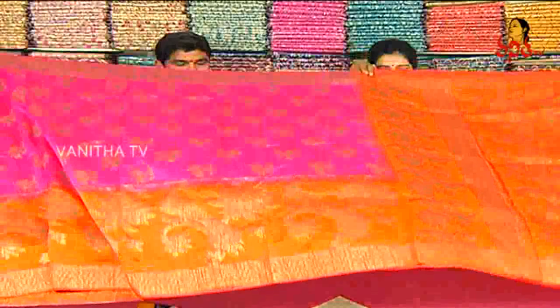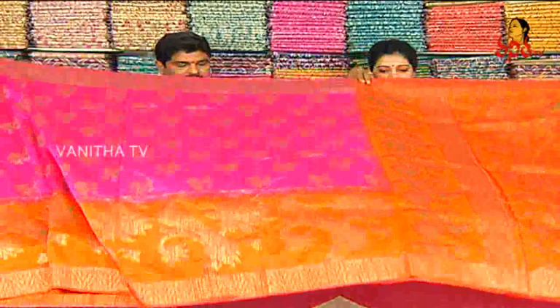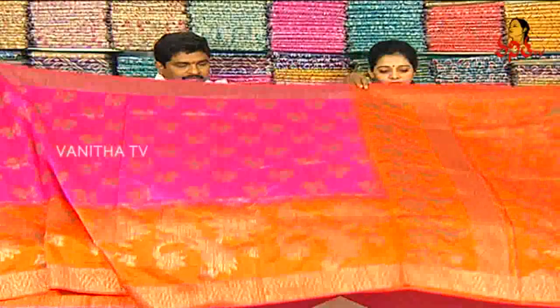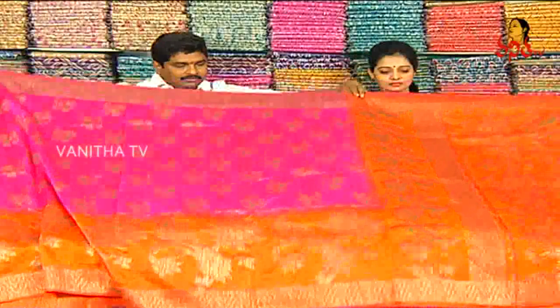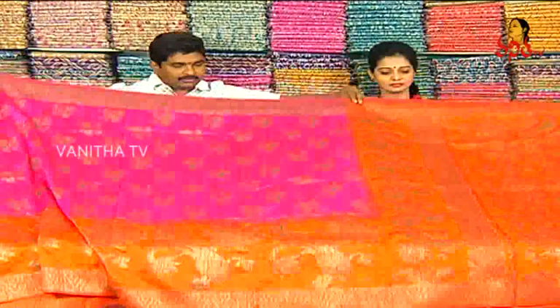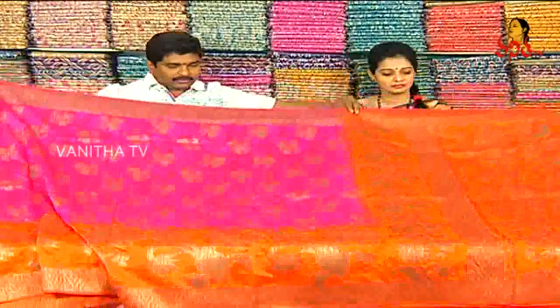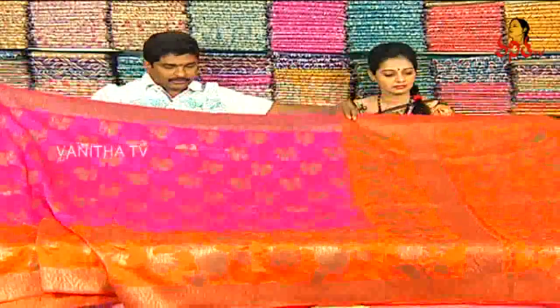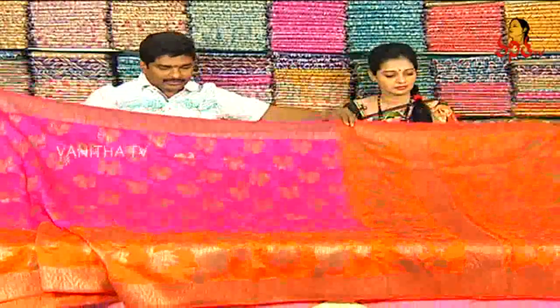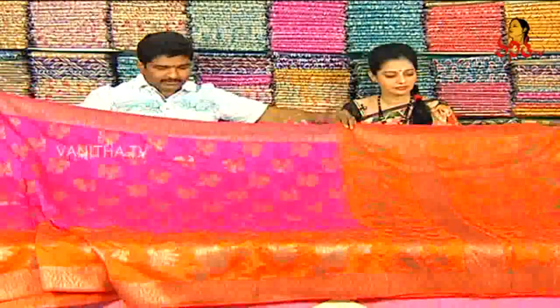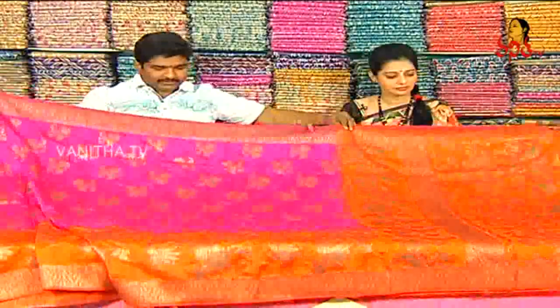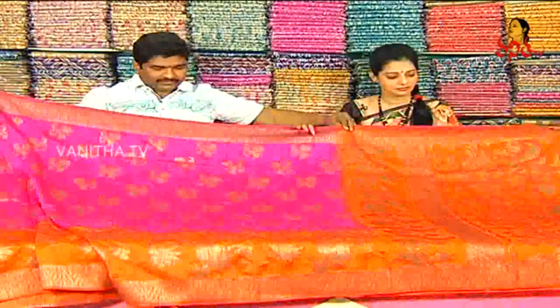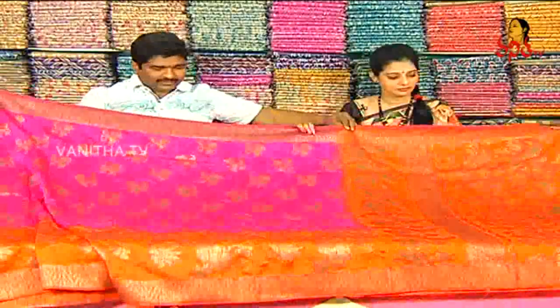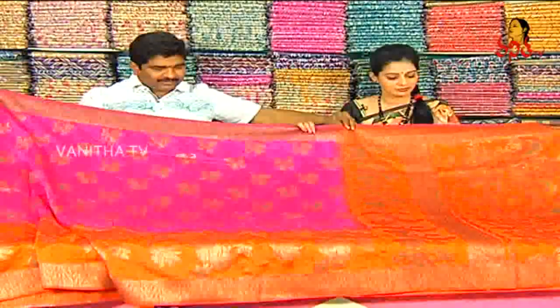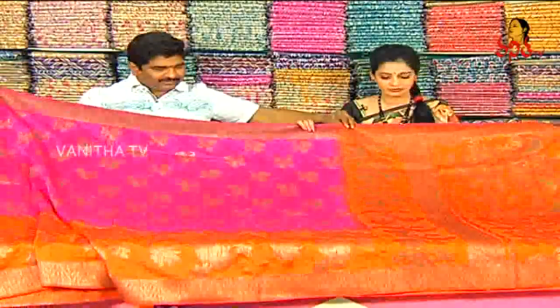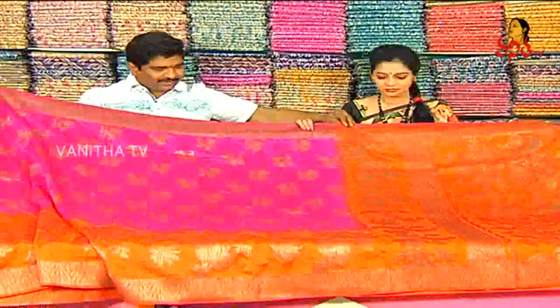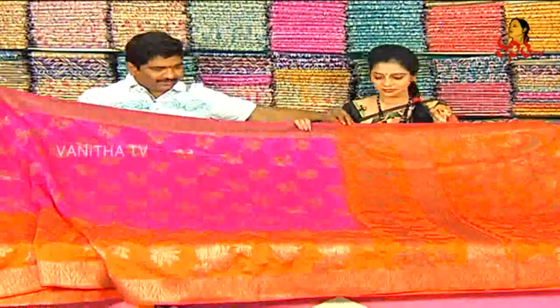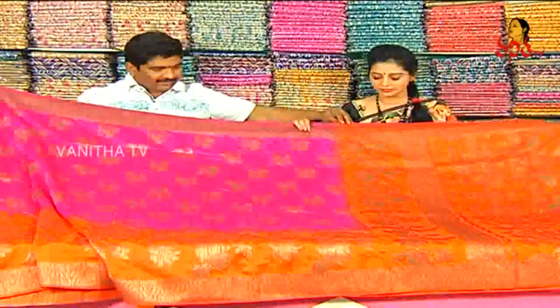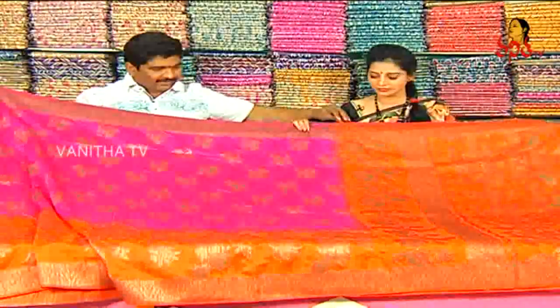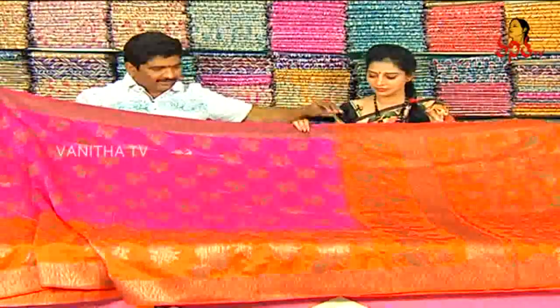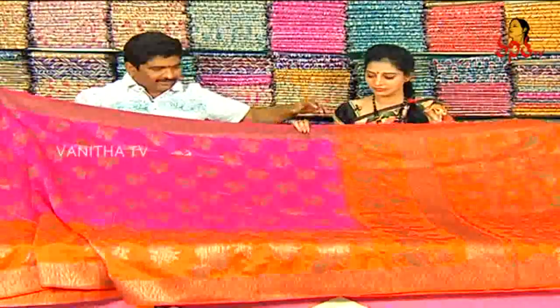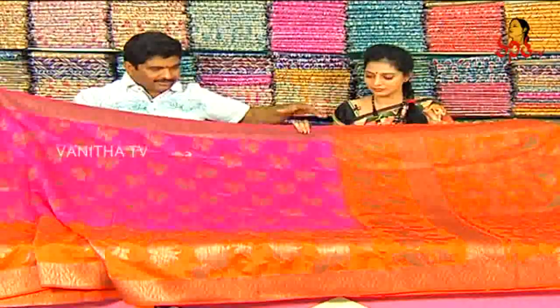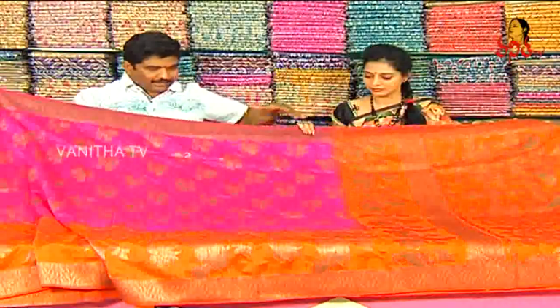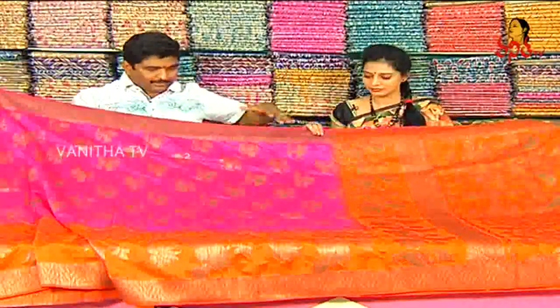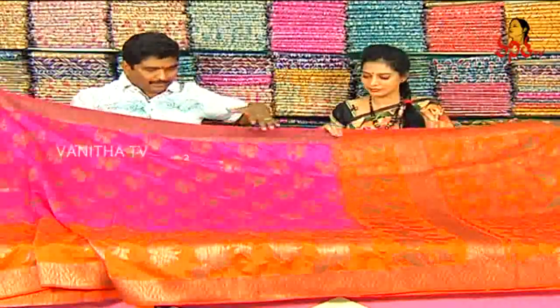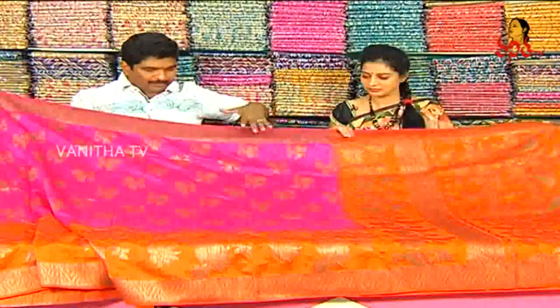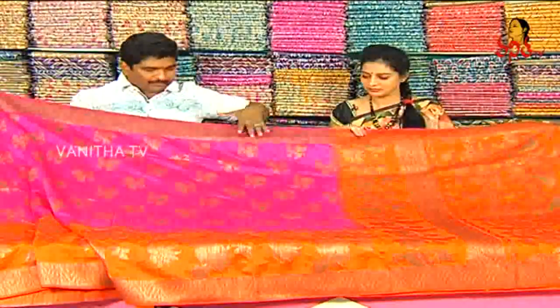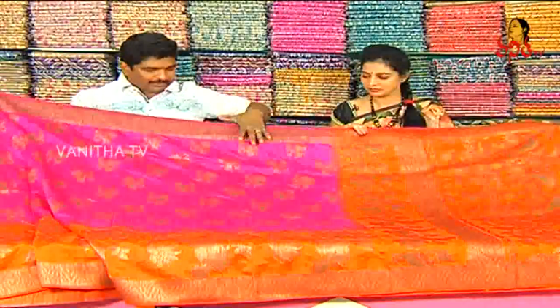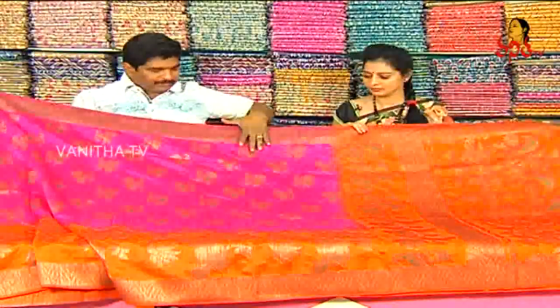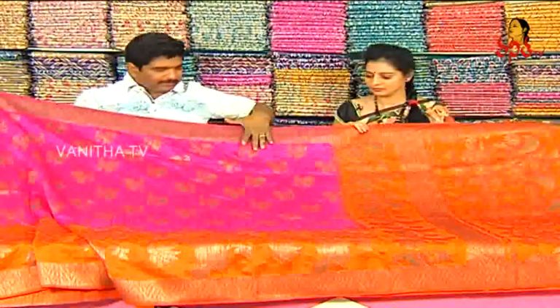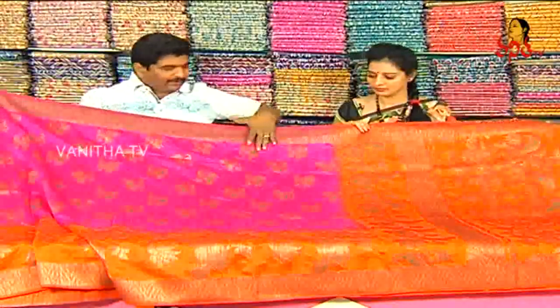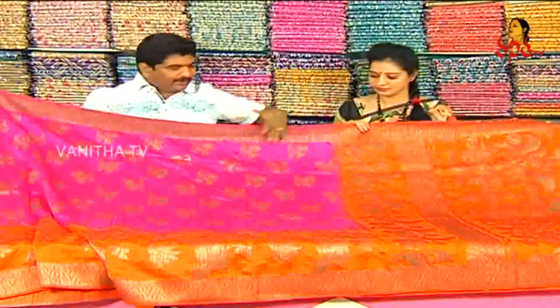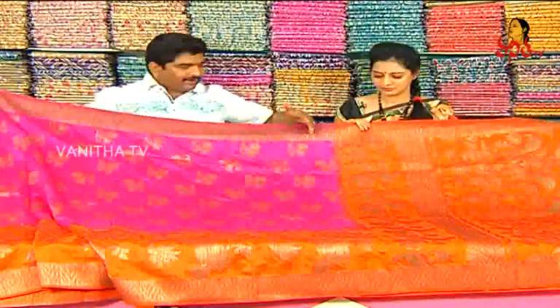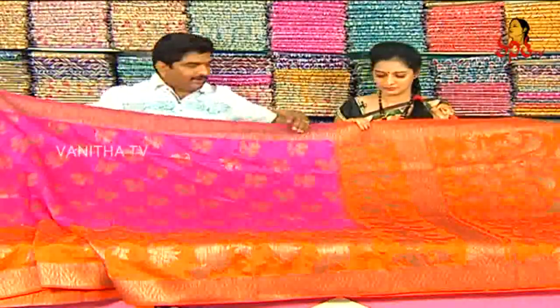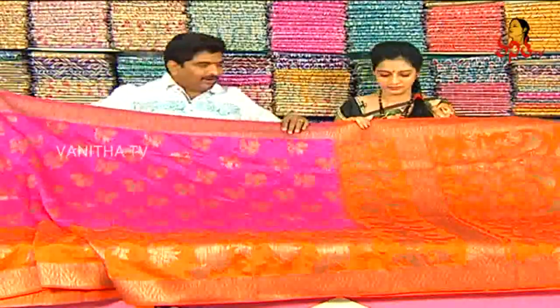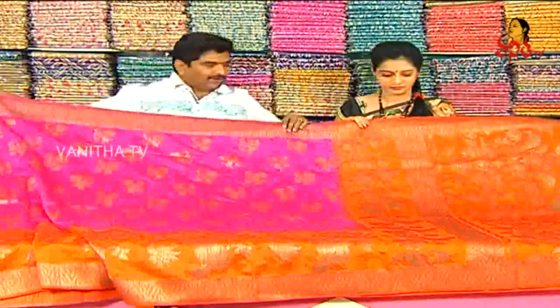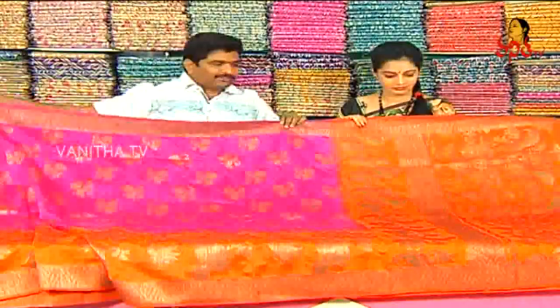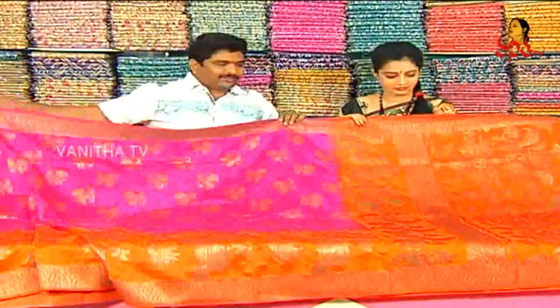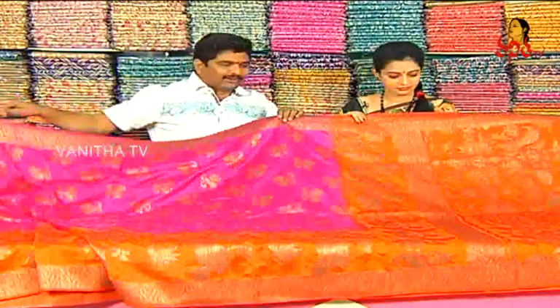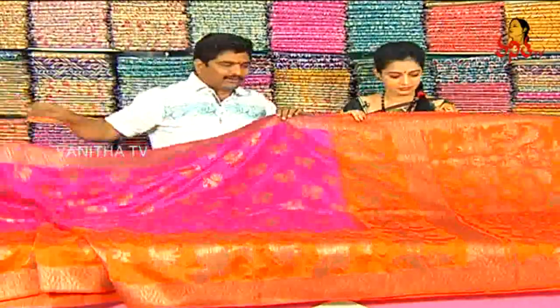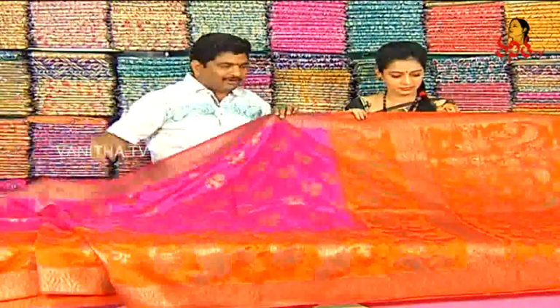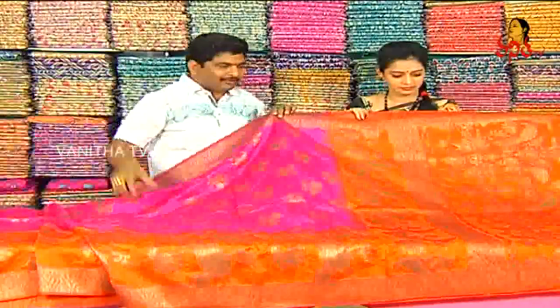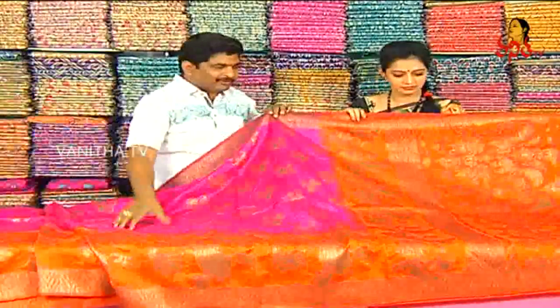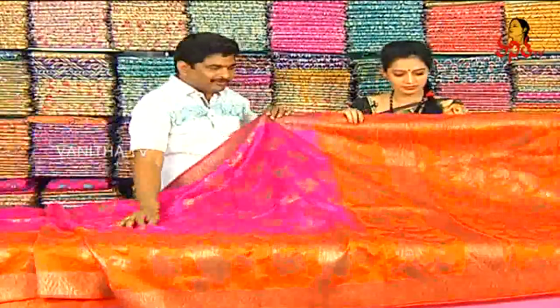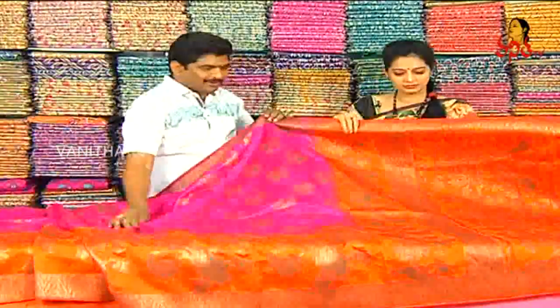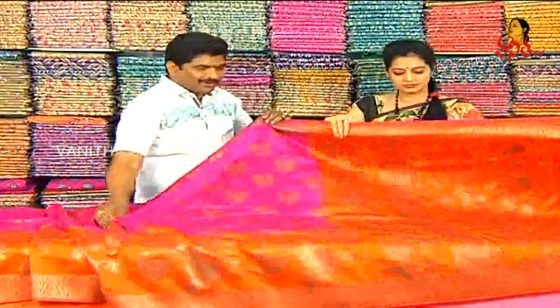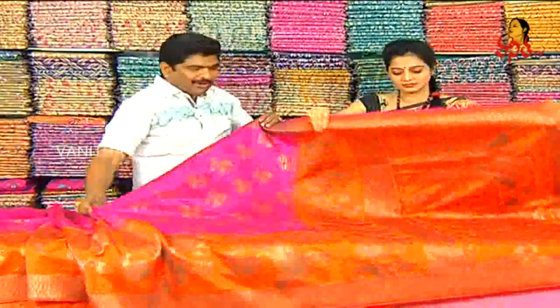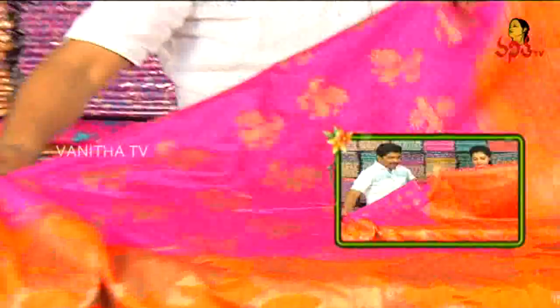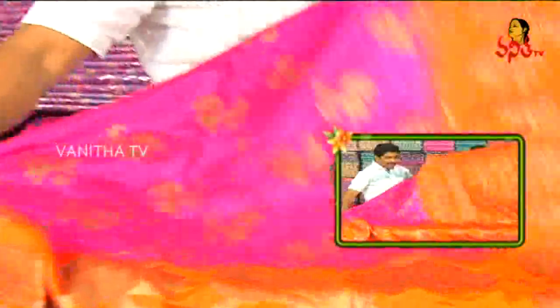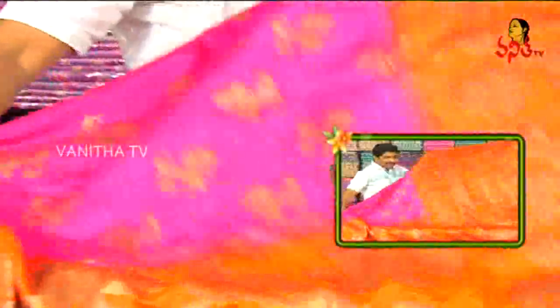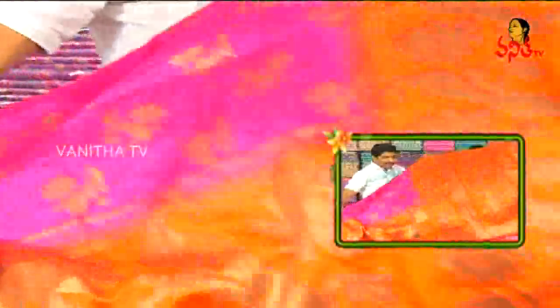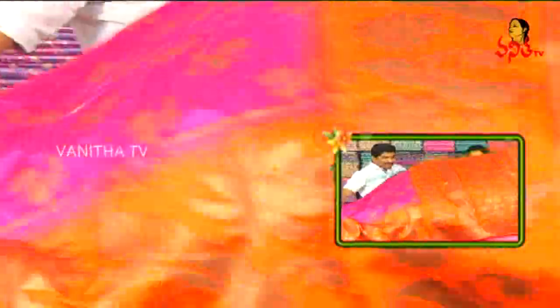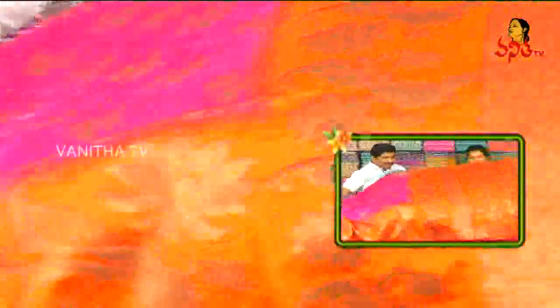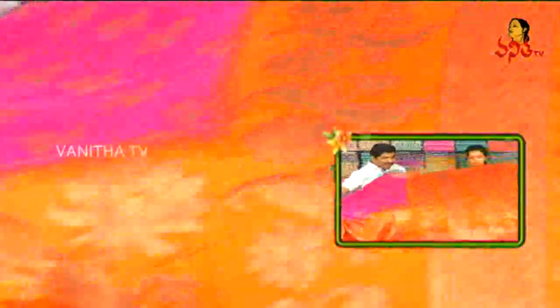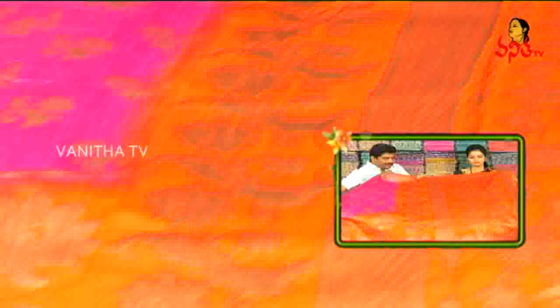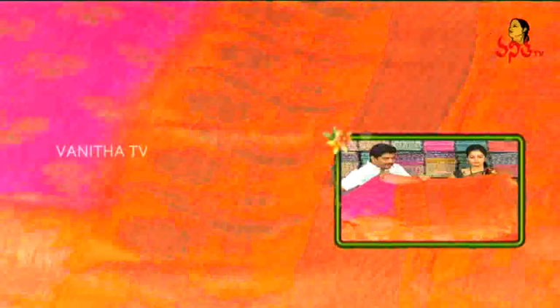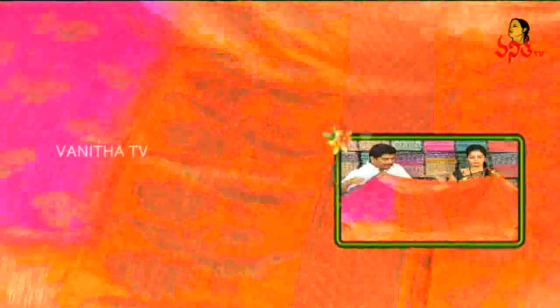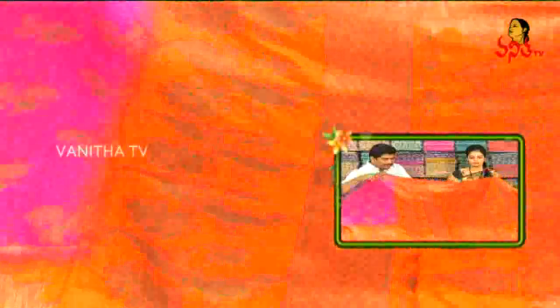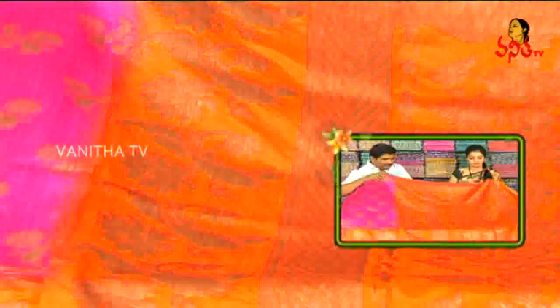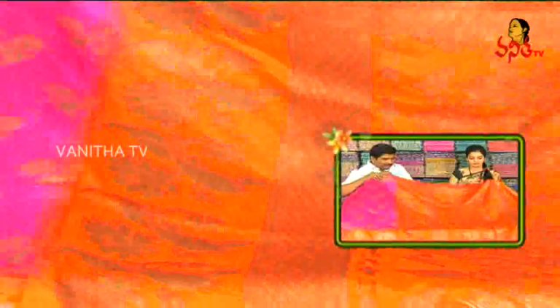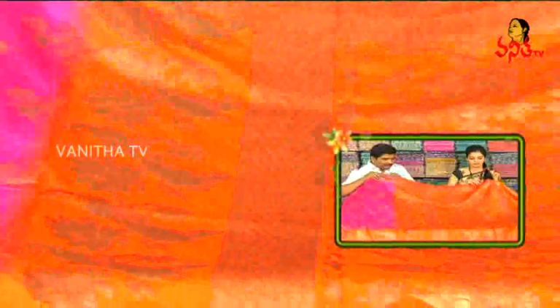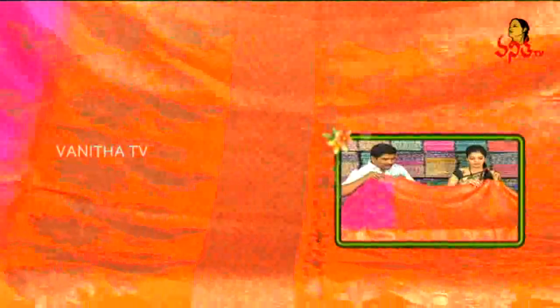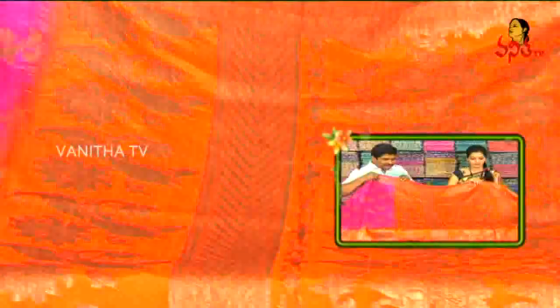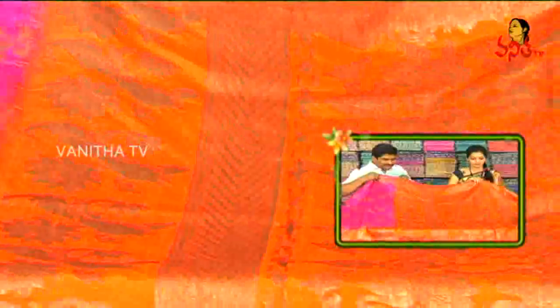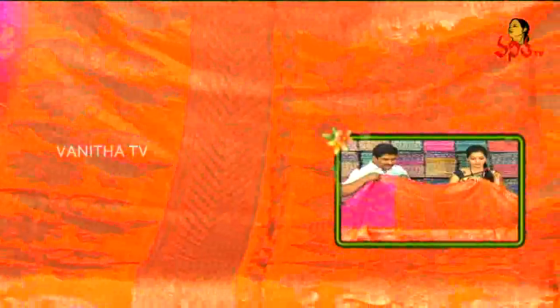Our designer is very good. Pink and orange color combination, one and a half meter. We also have orange color.